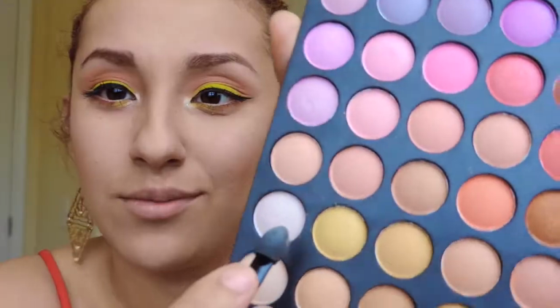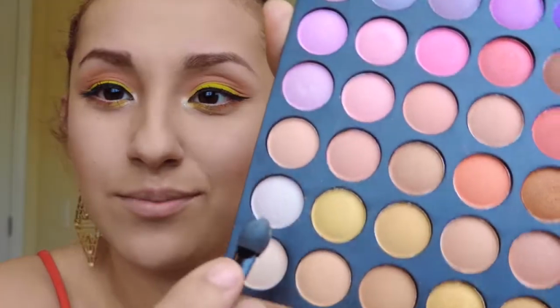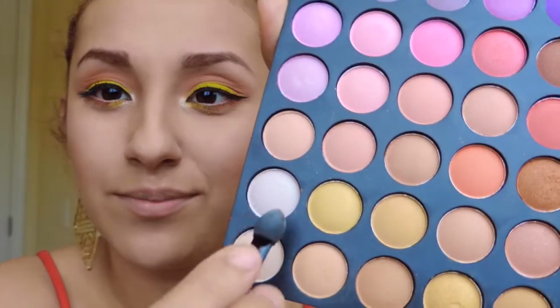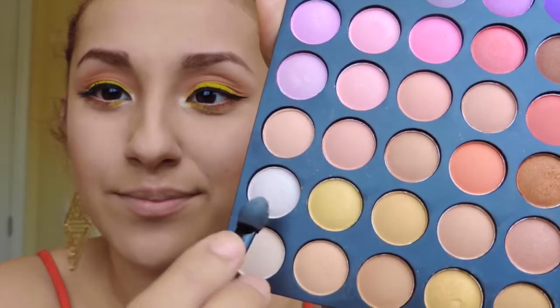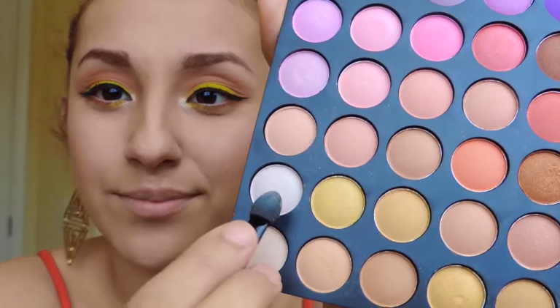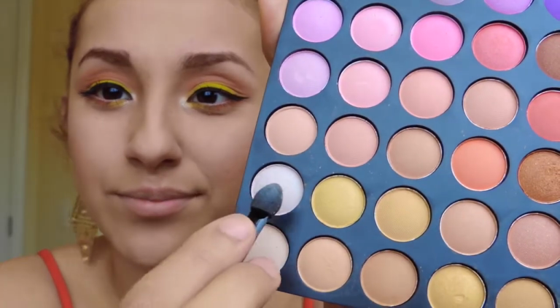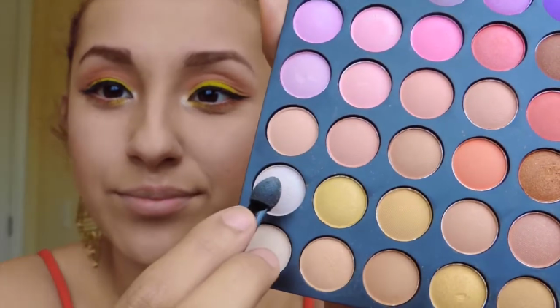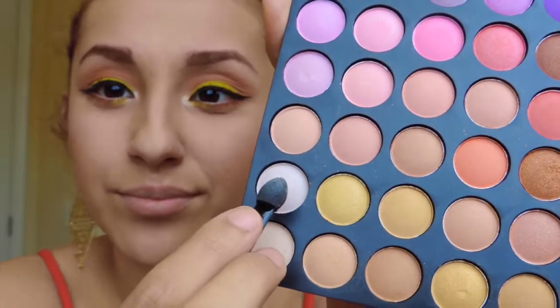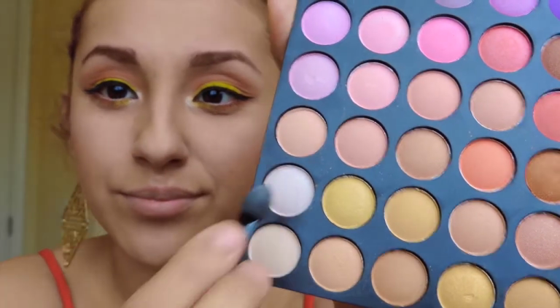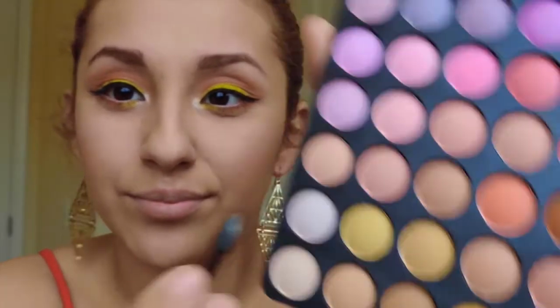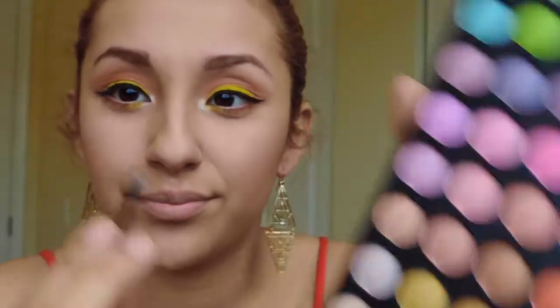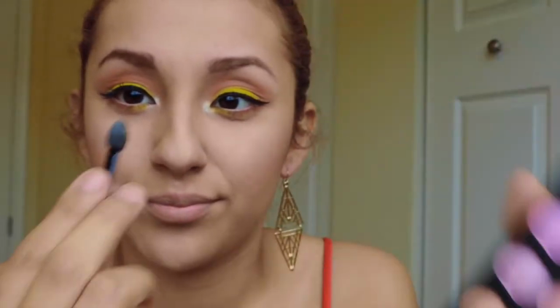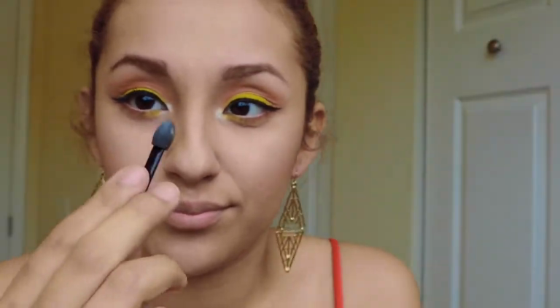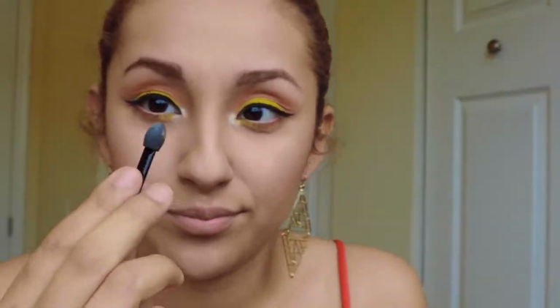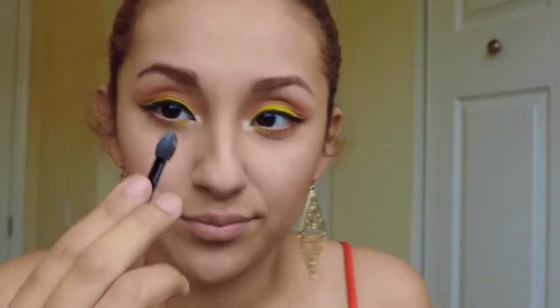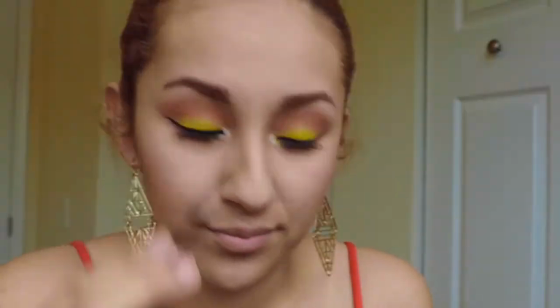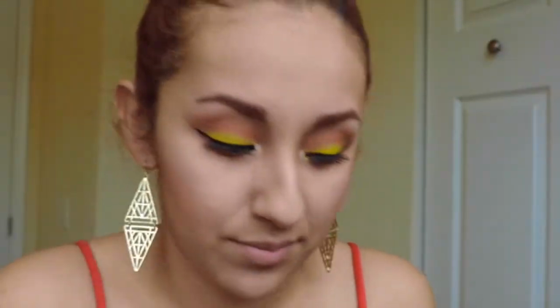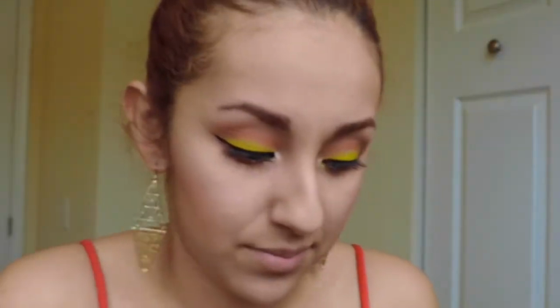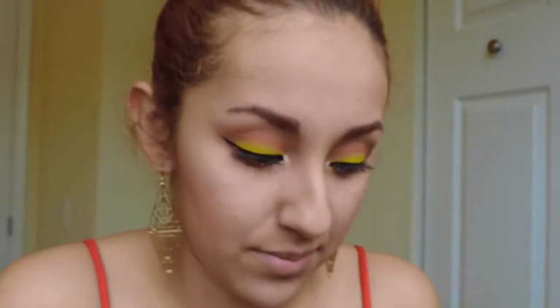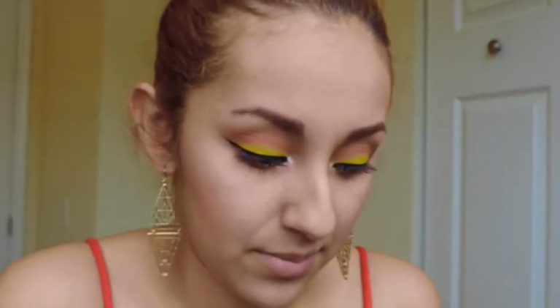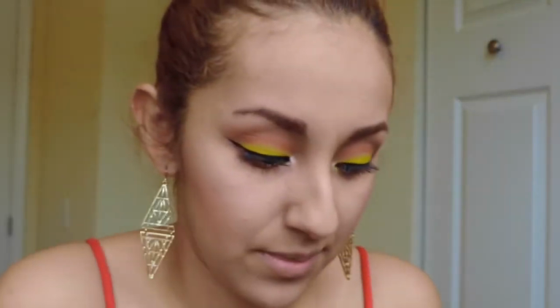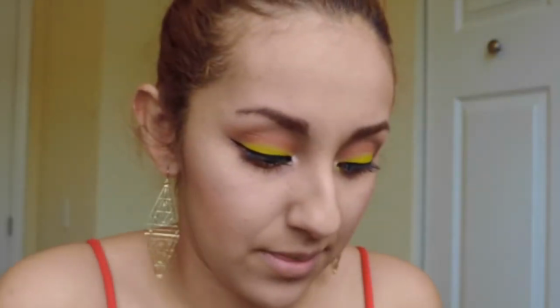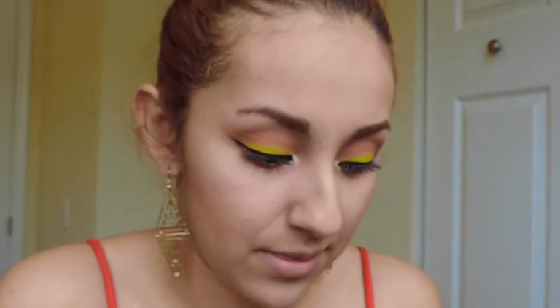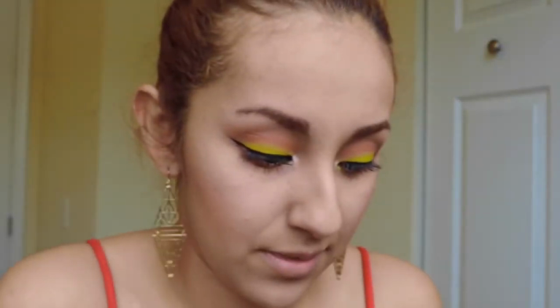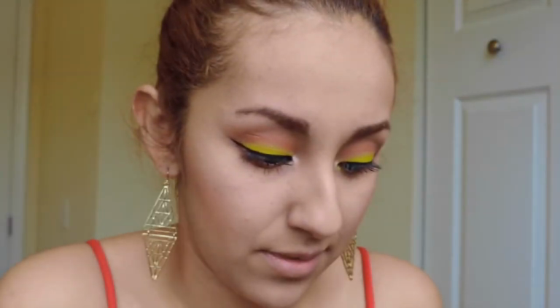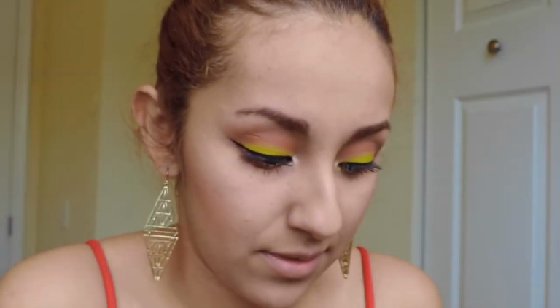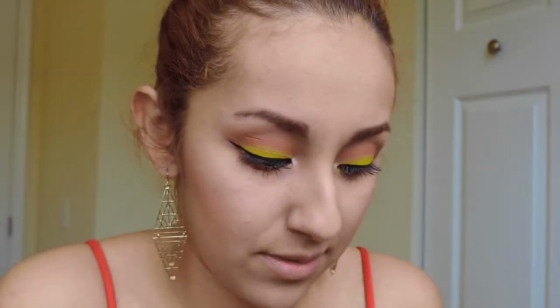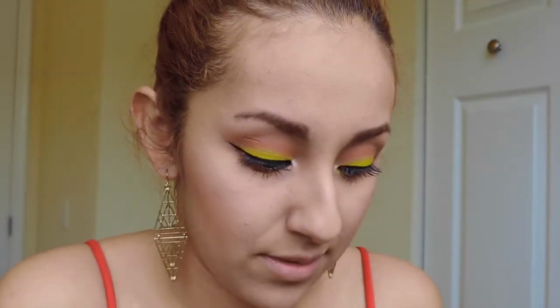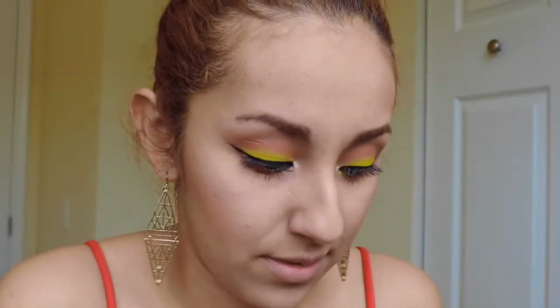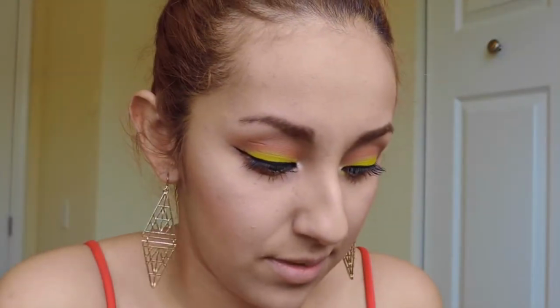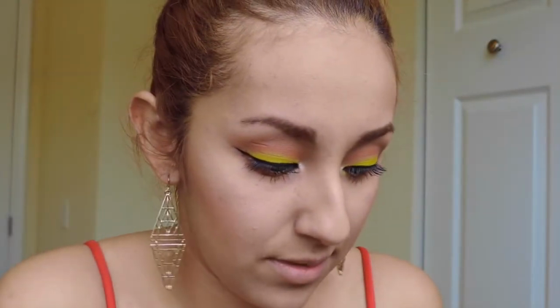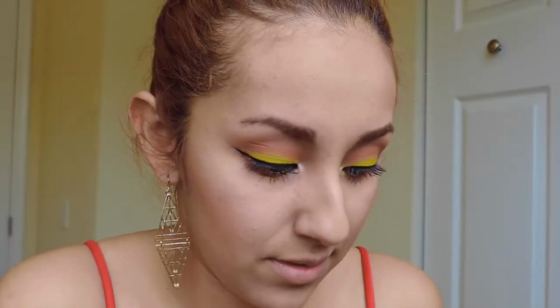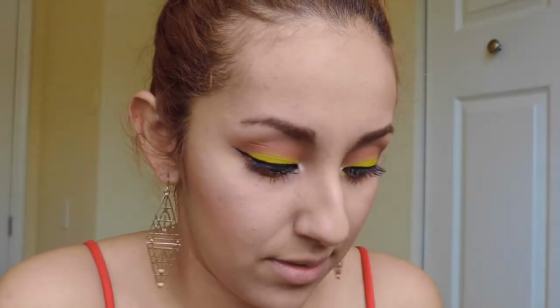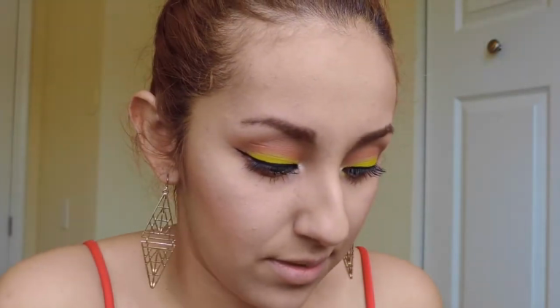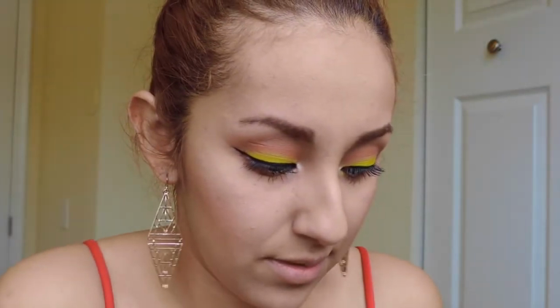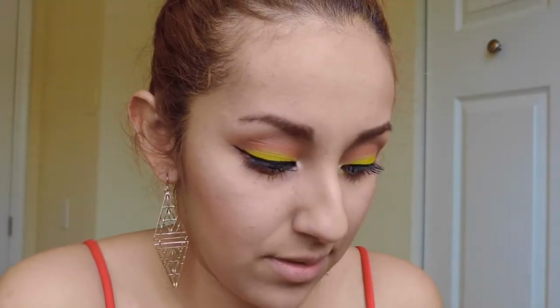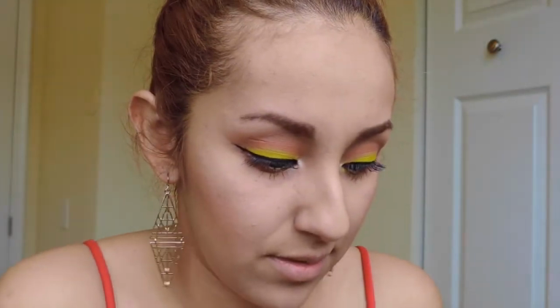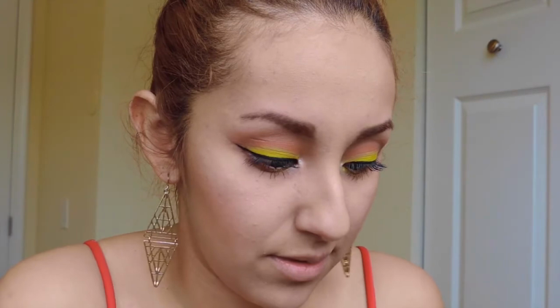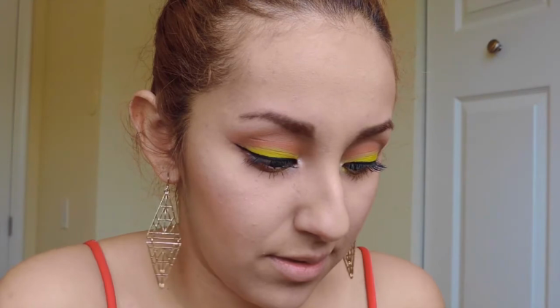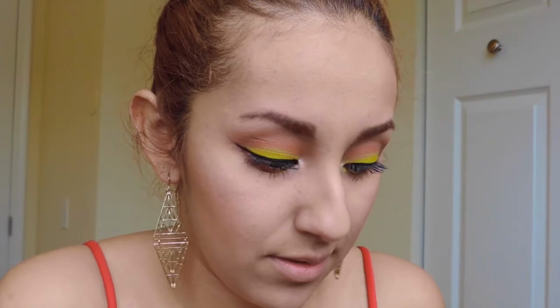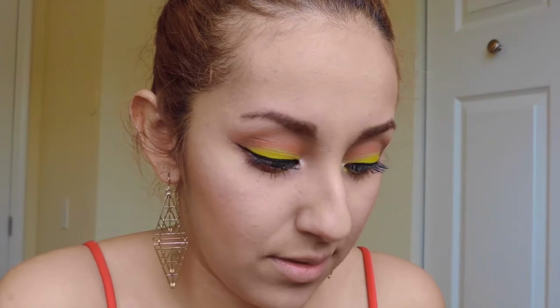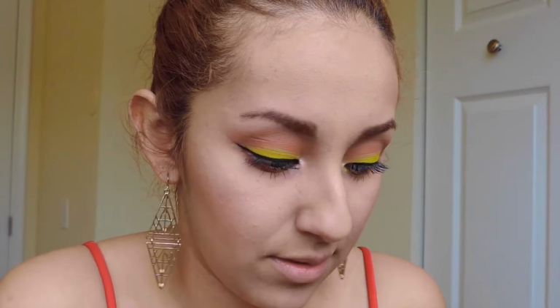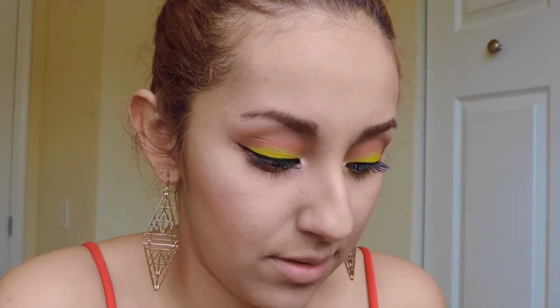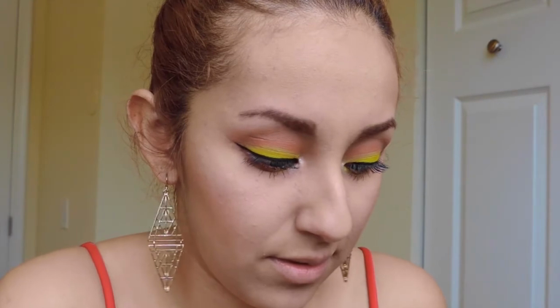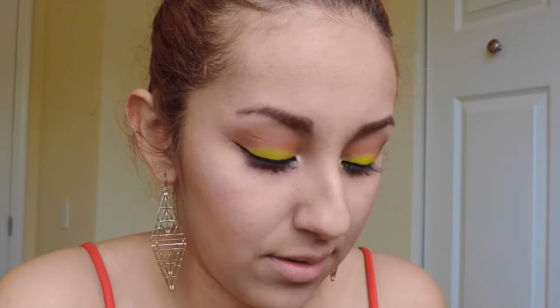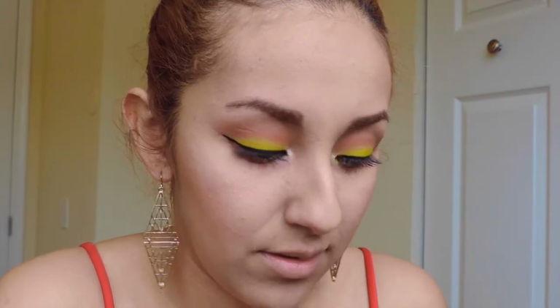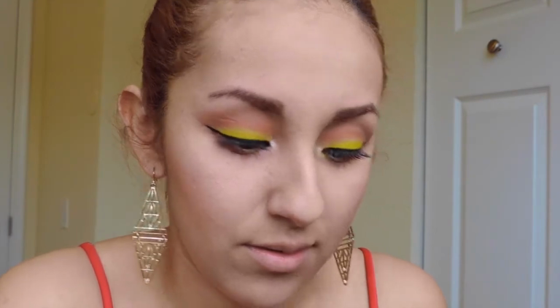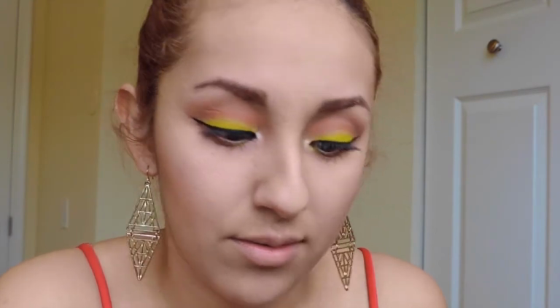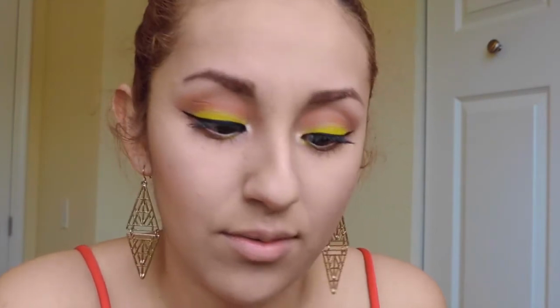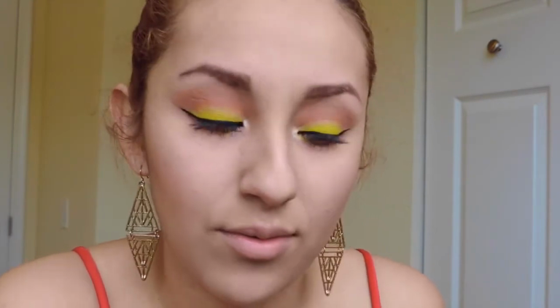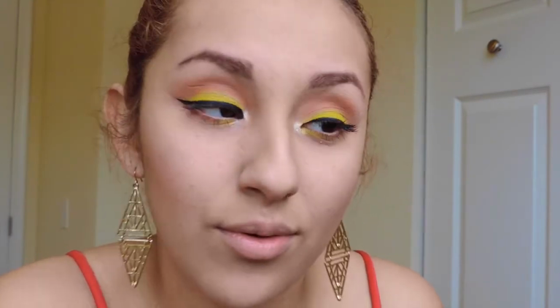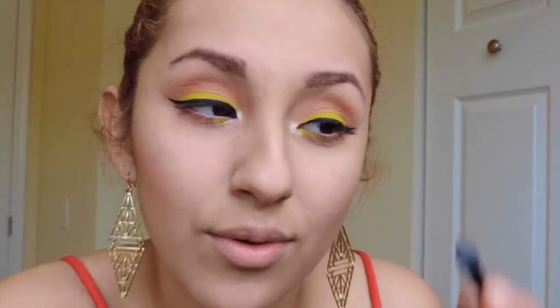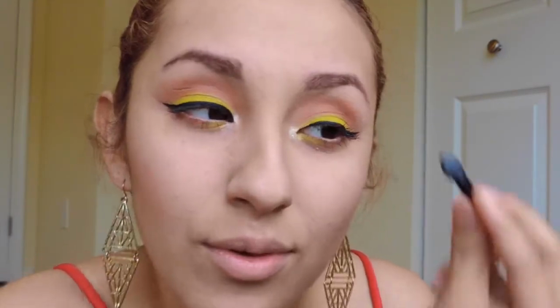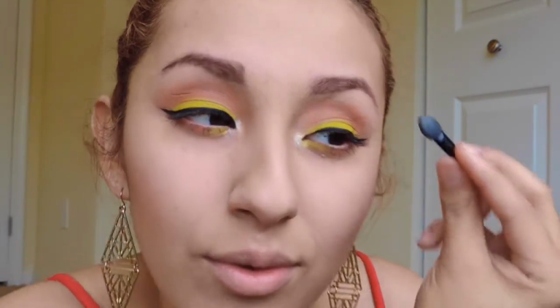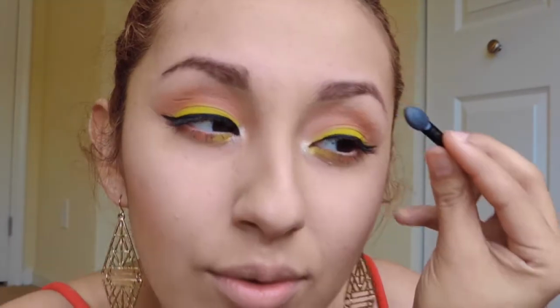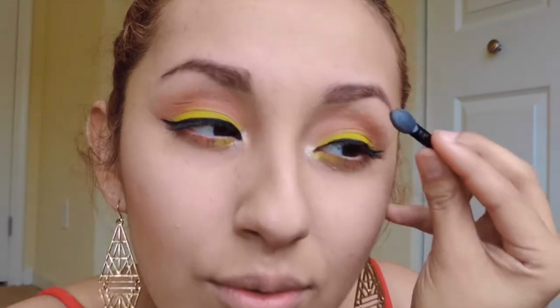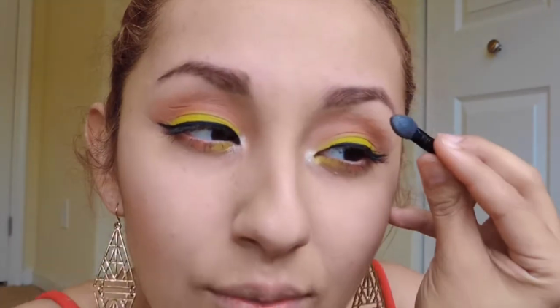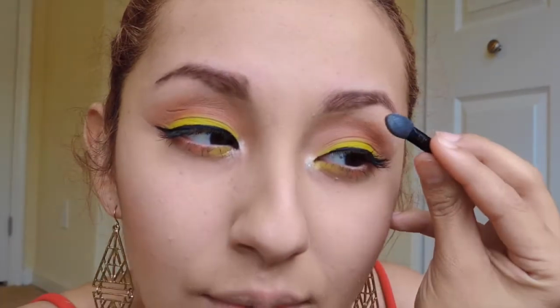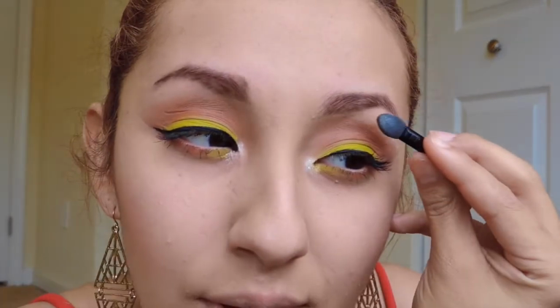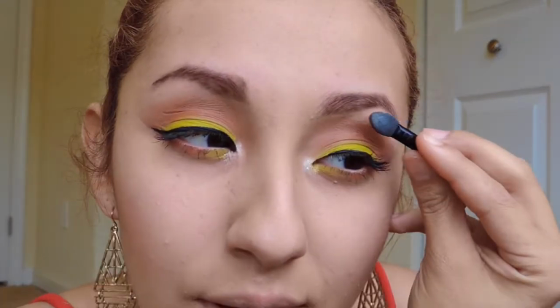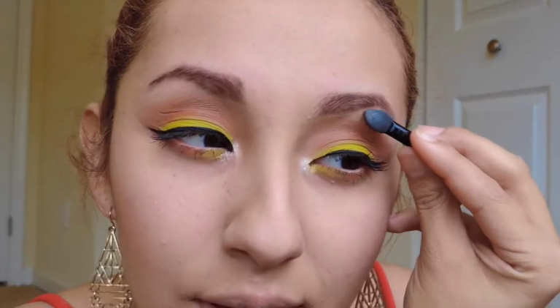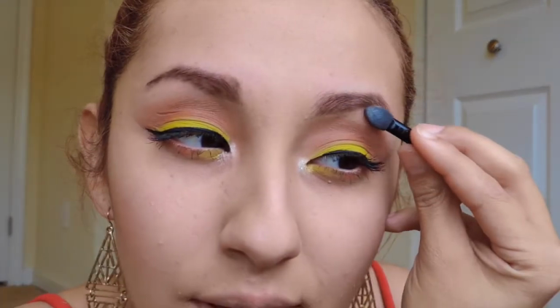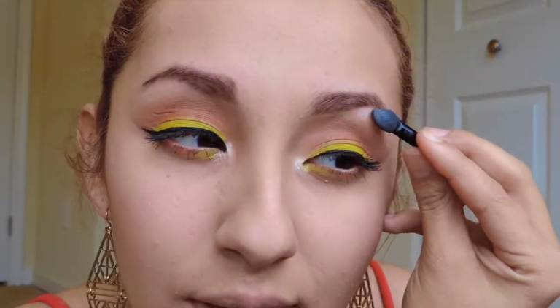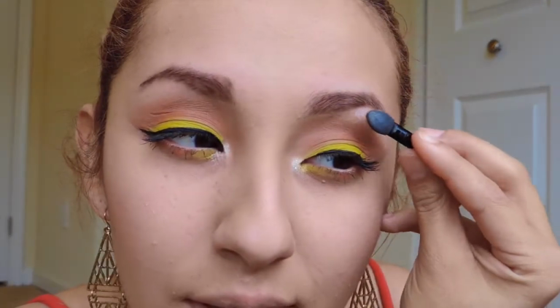Now take a white shimmery color and you're gonna put that underneath your eyebrow bone just to give it a small little highlight.